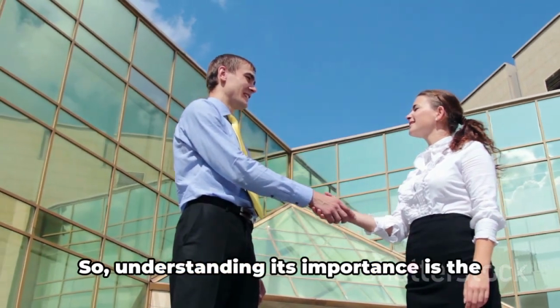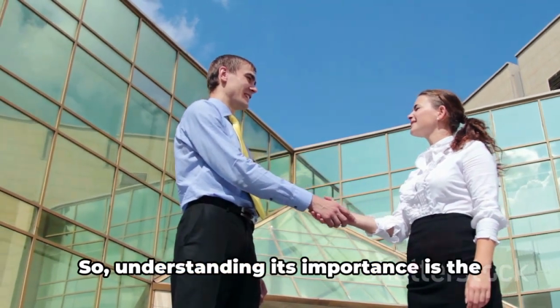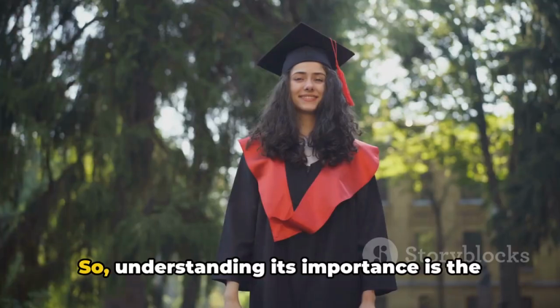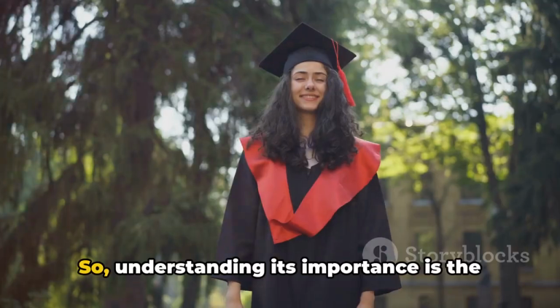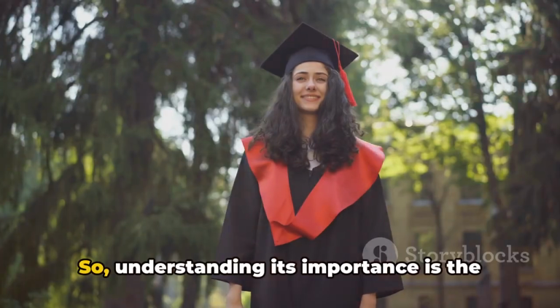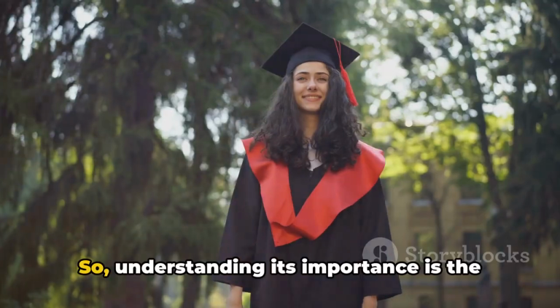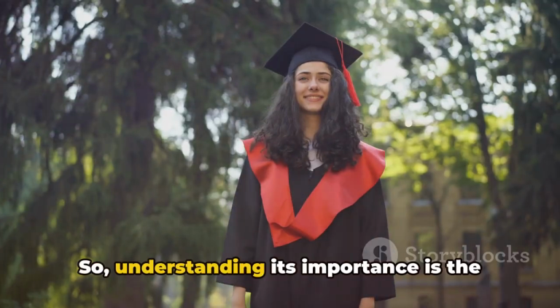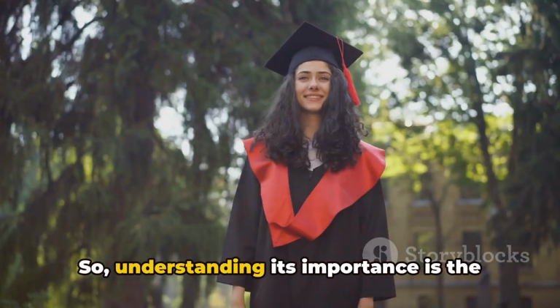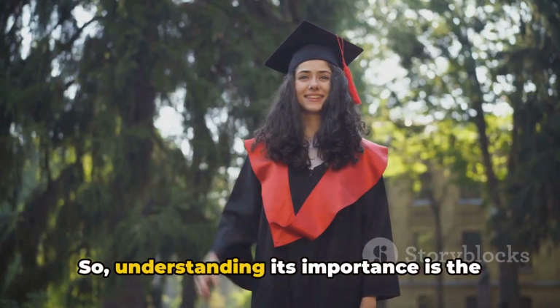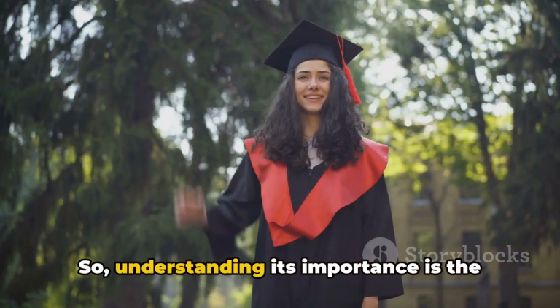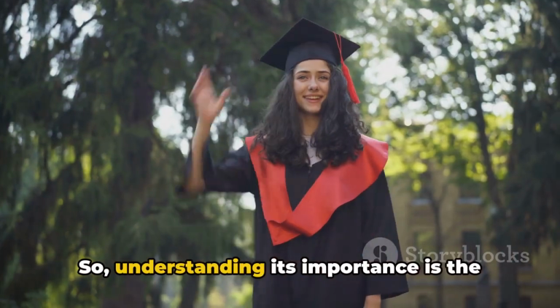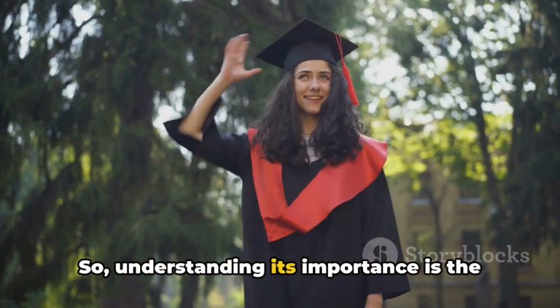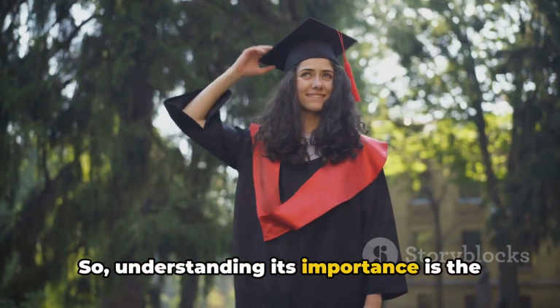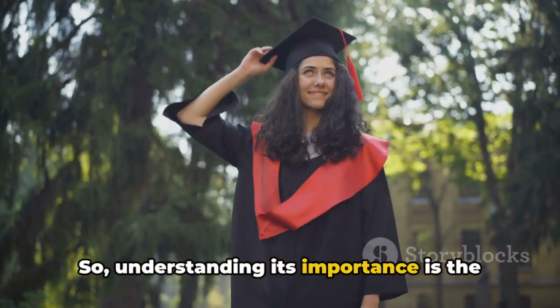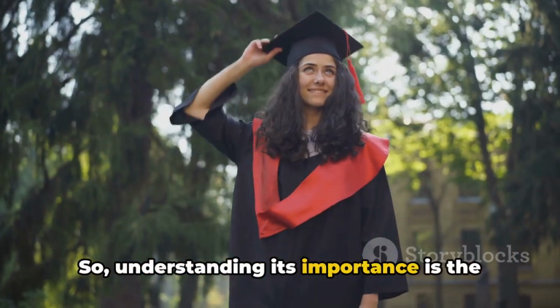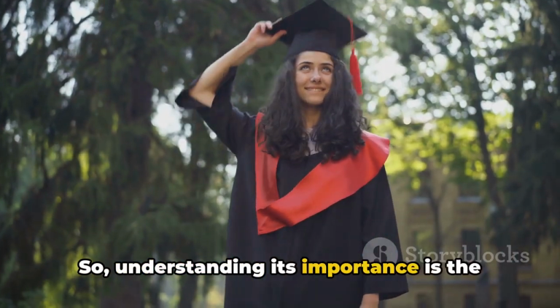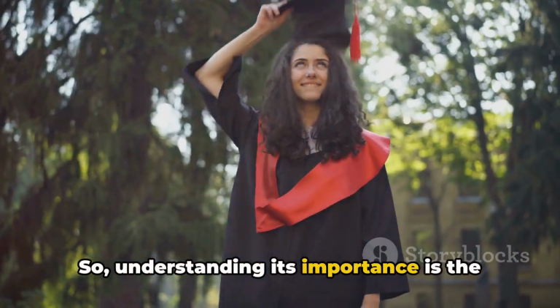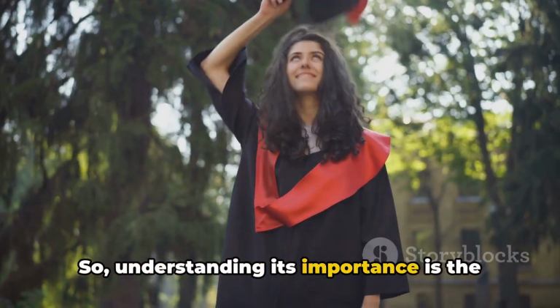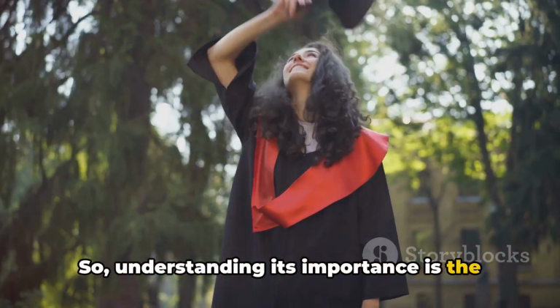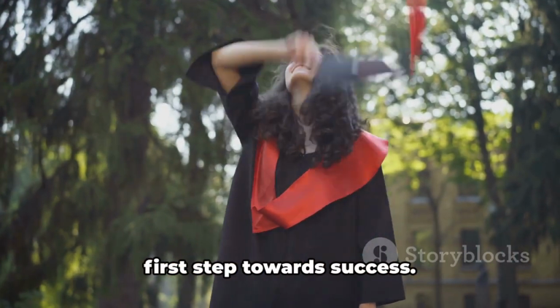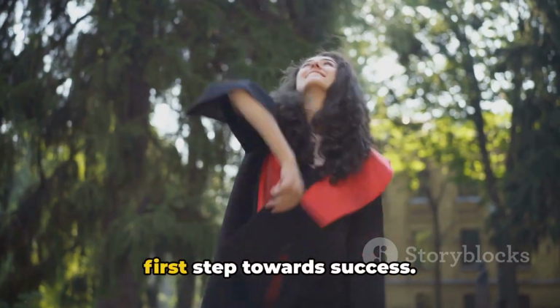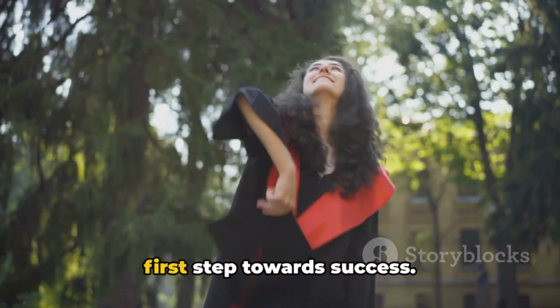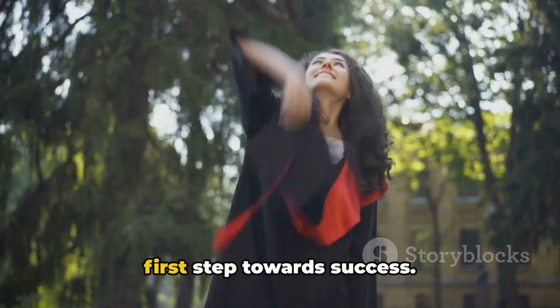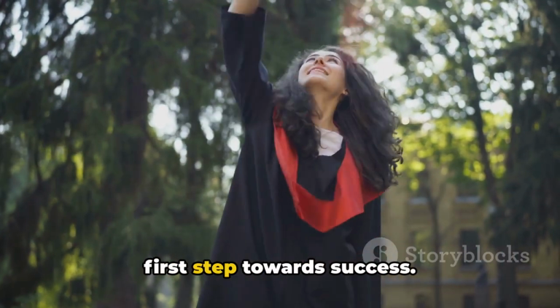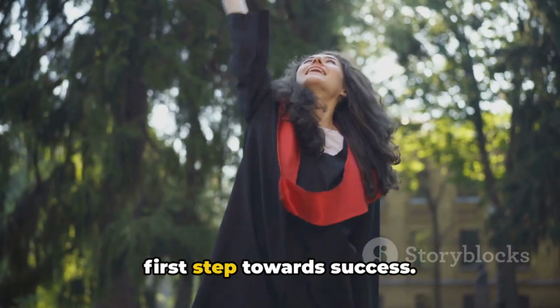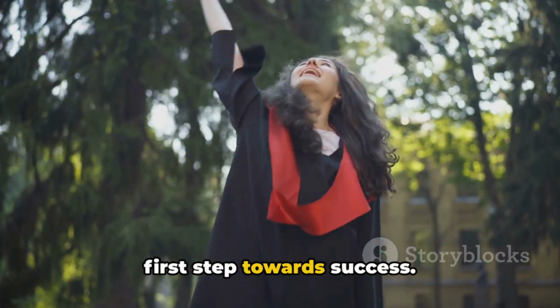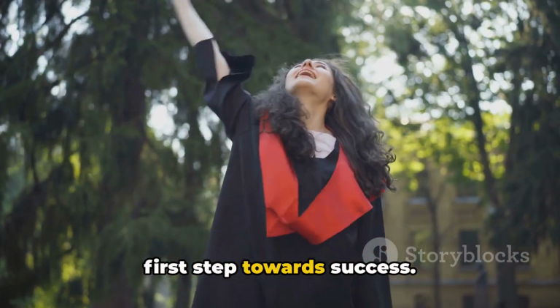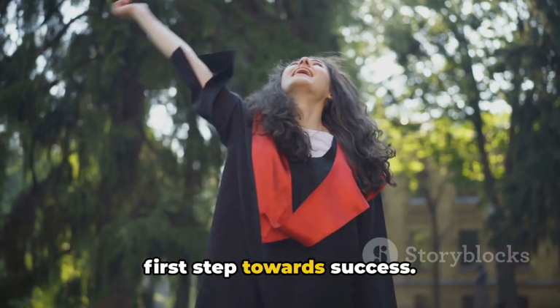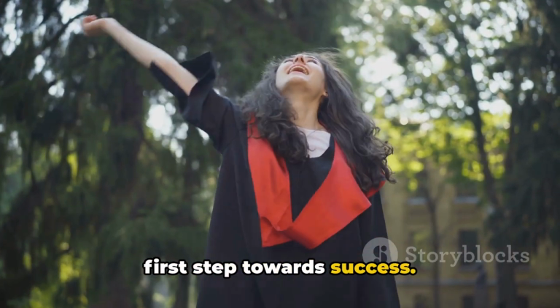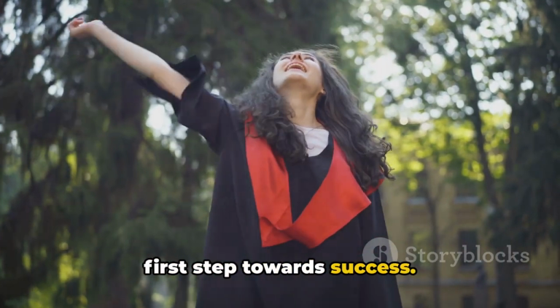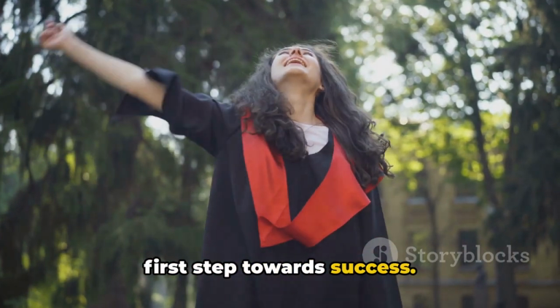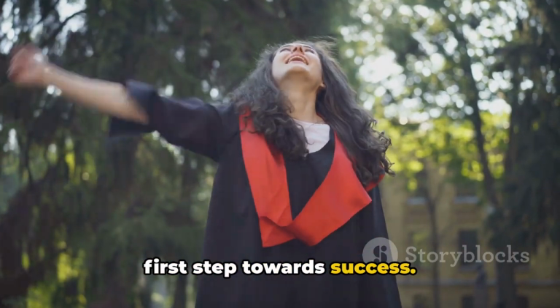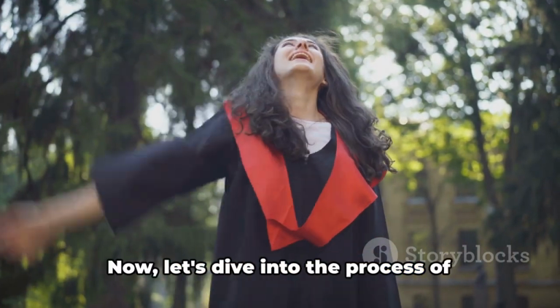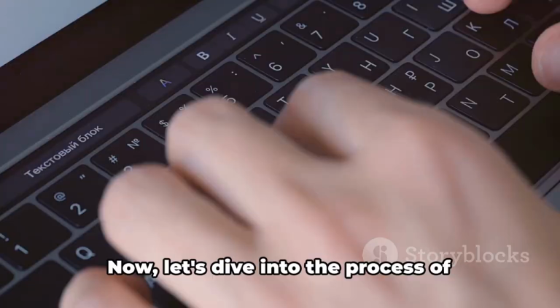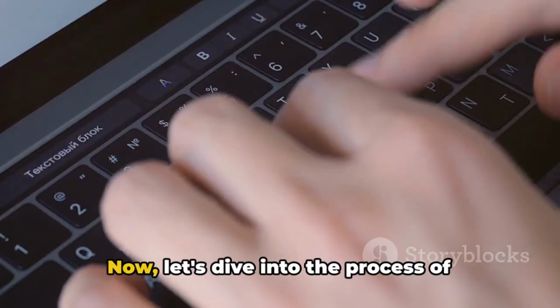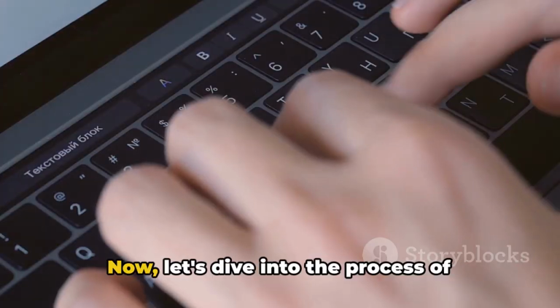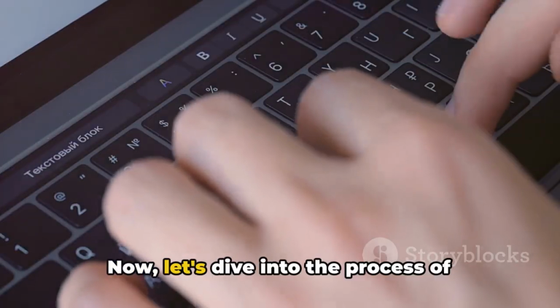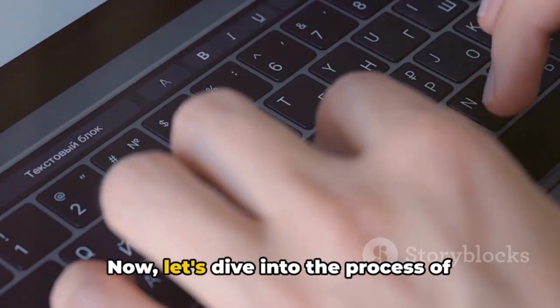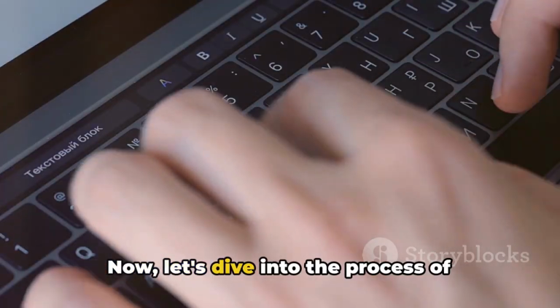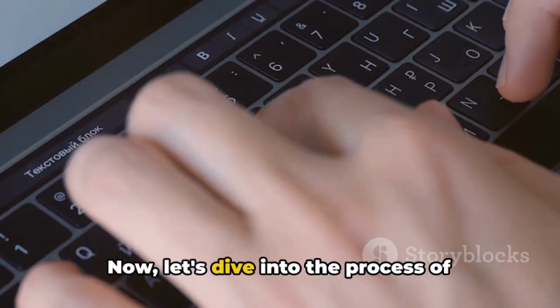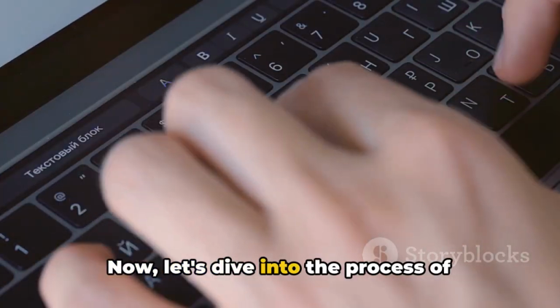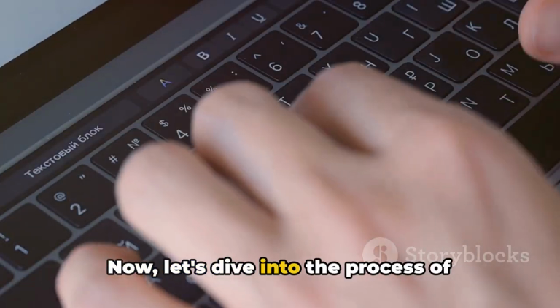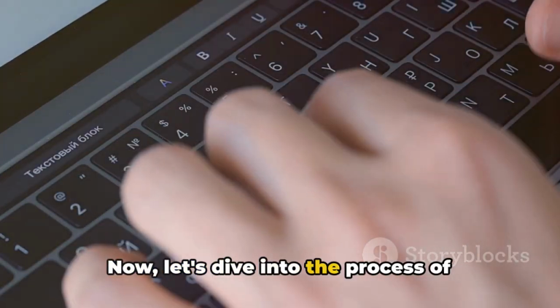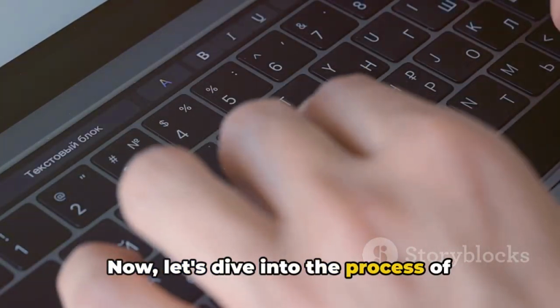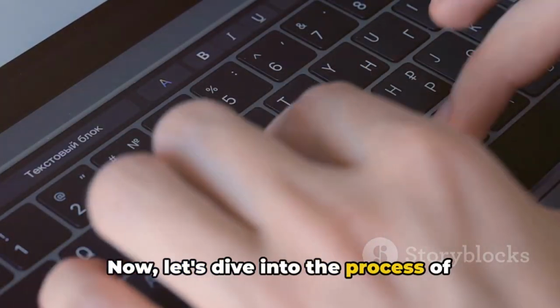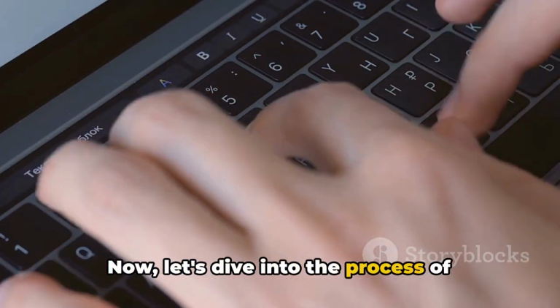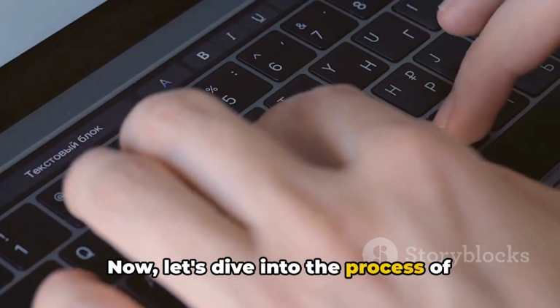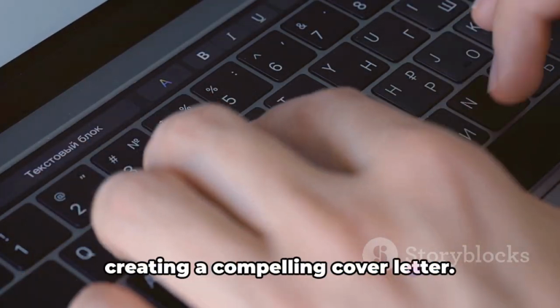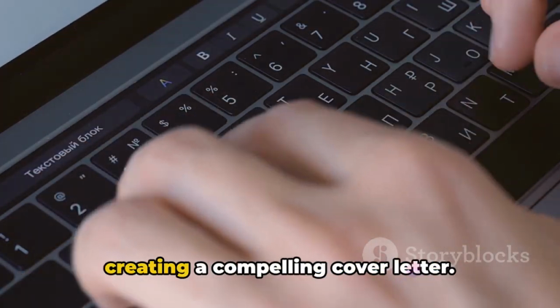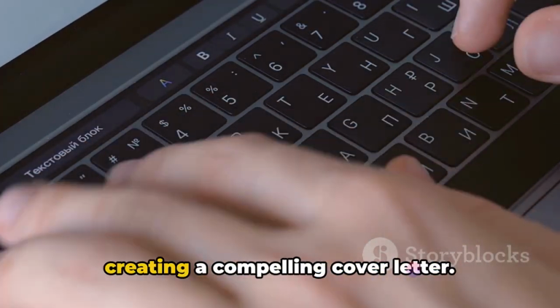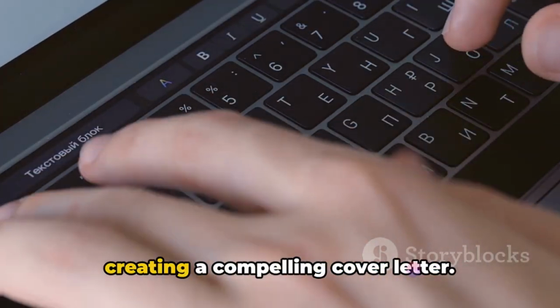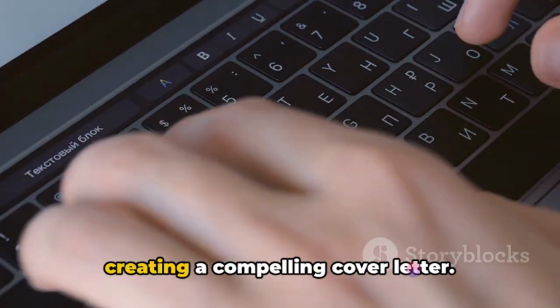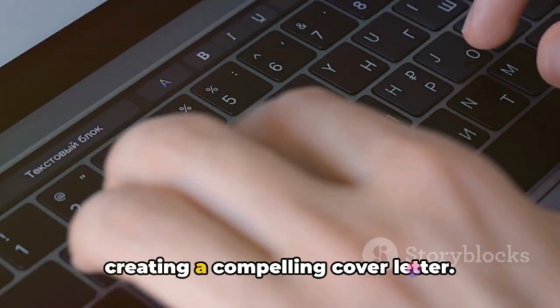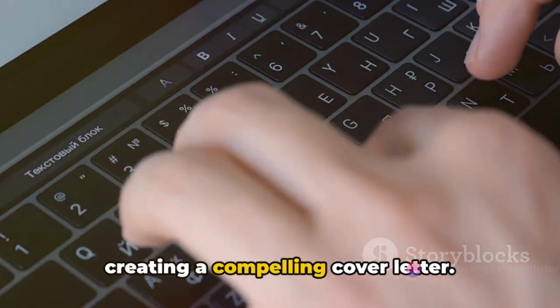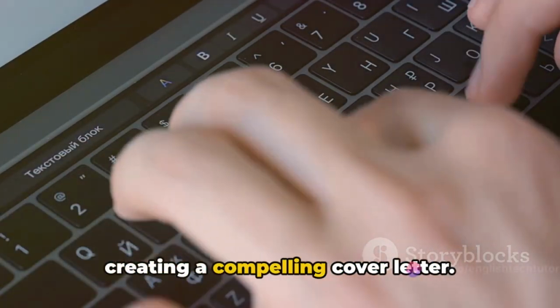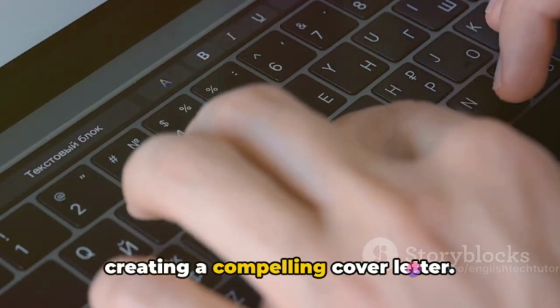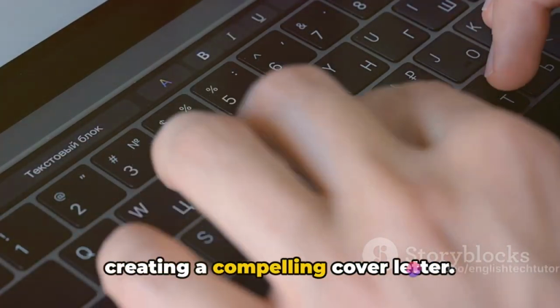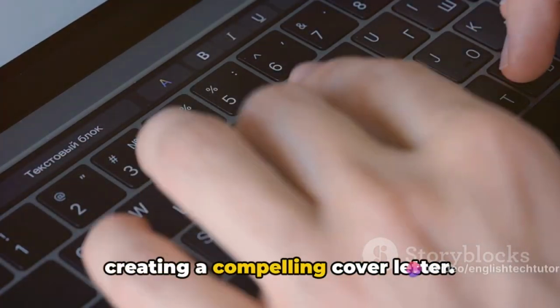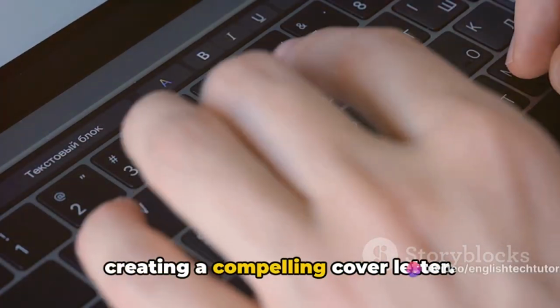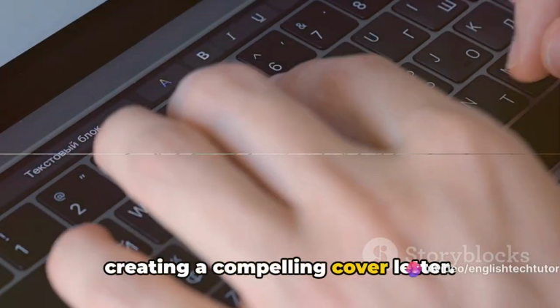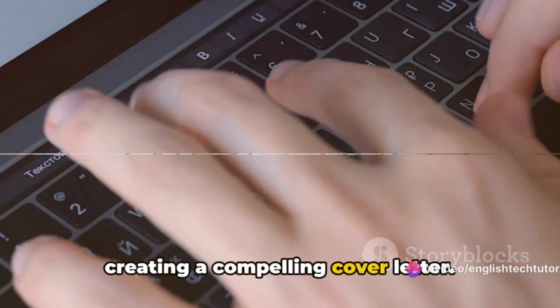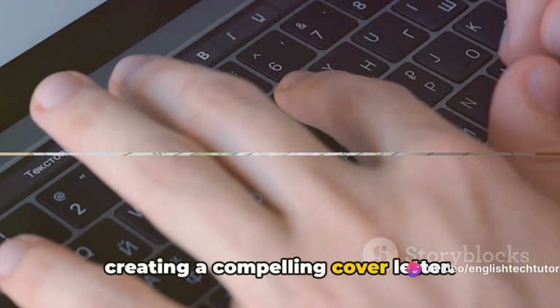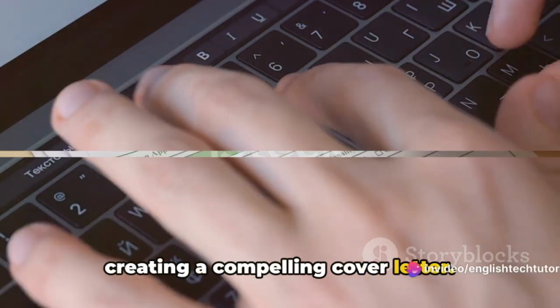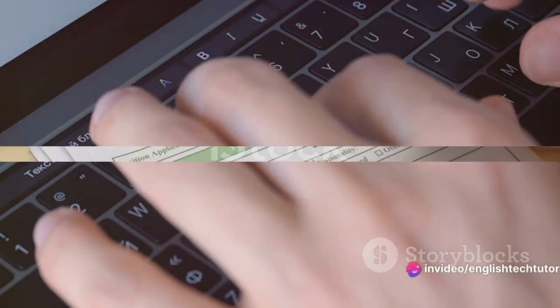Understanding its importance is the first step towards success. Now let's dive into the process of creating a compelling cover letter.